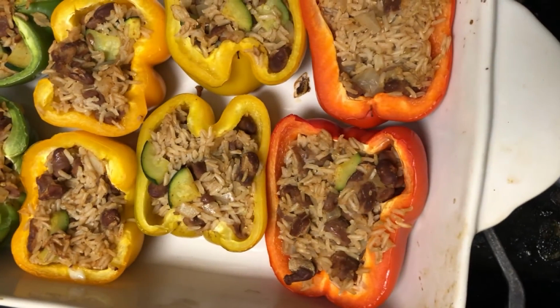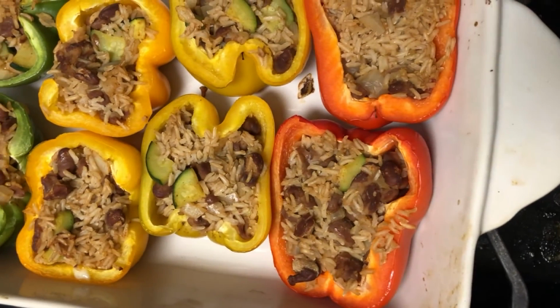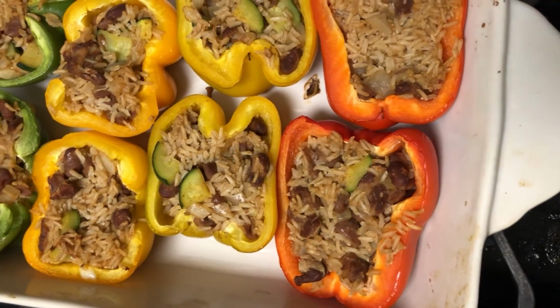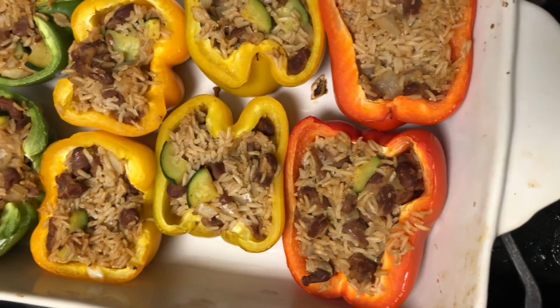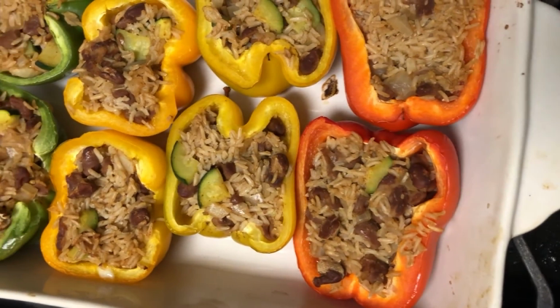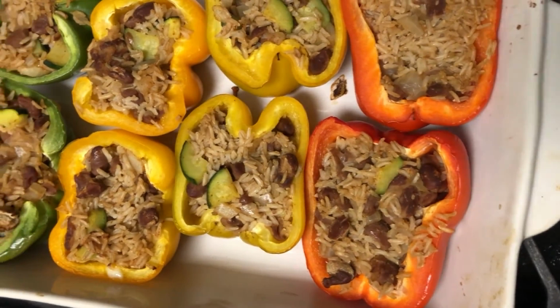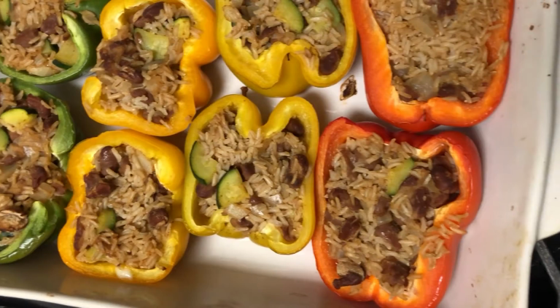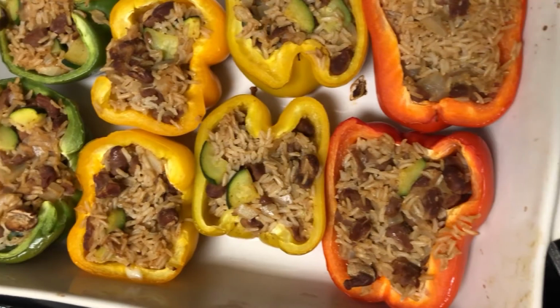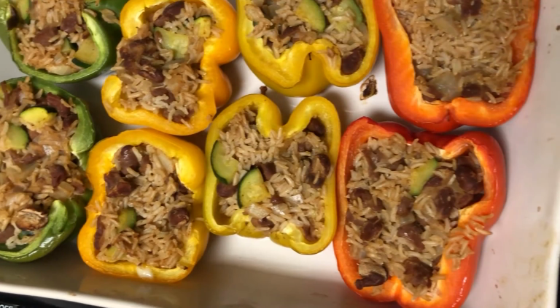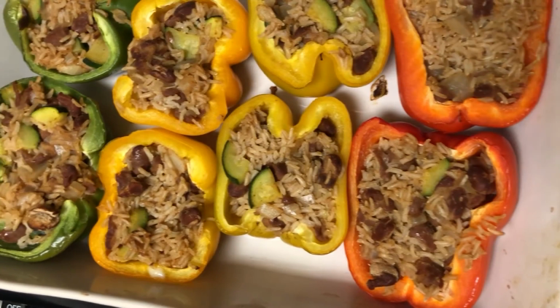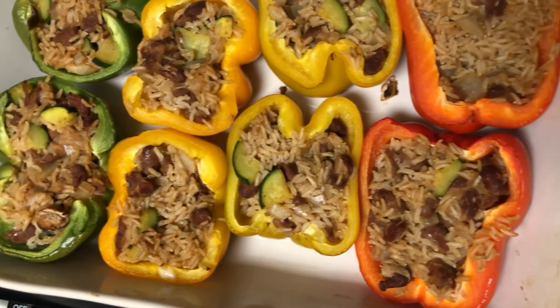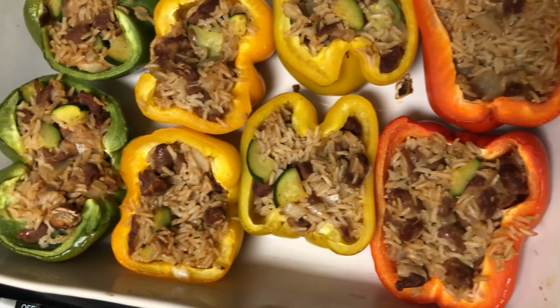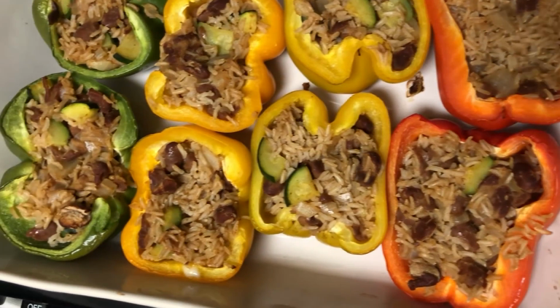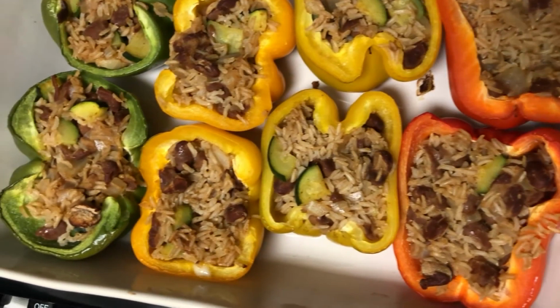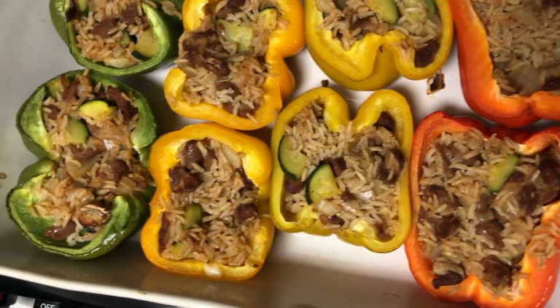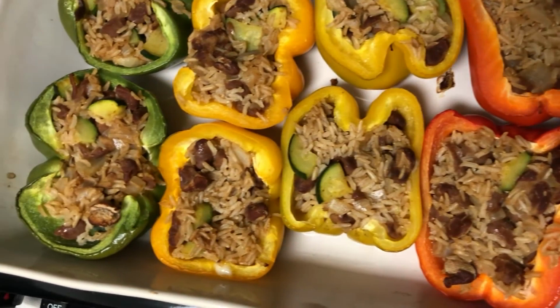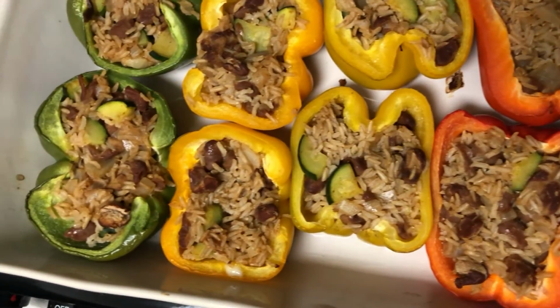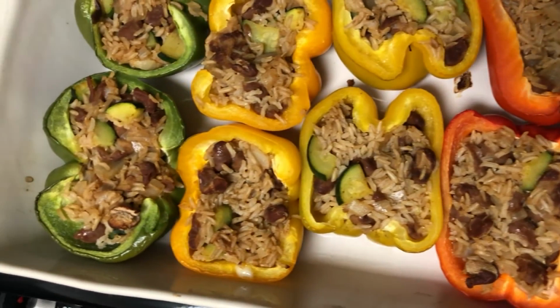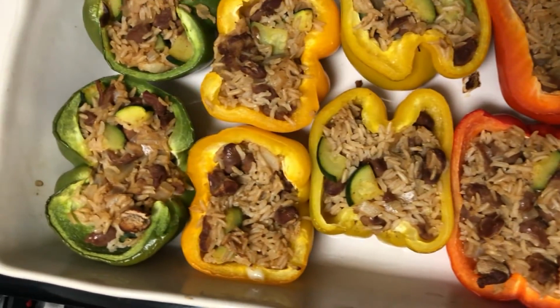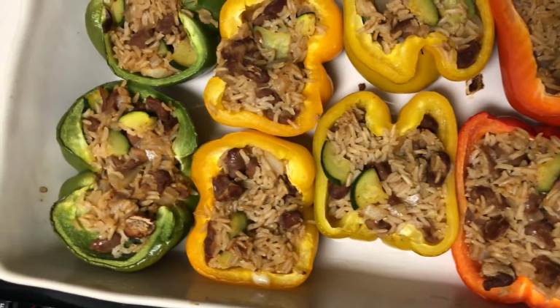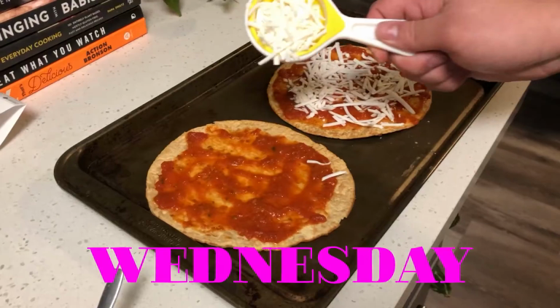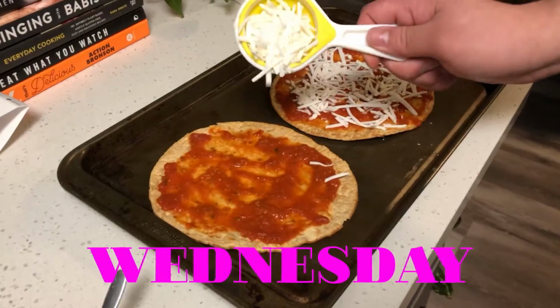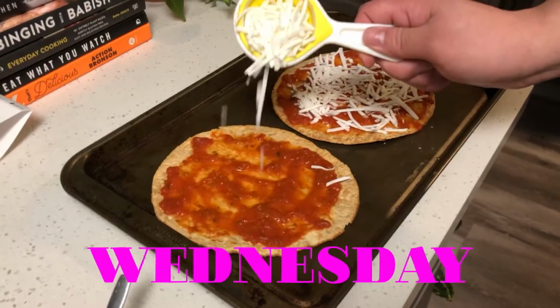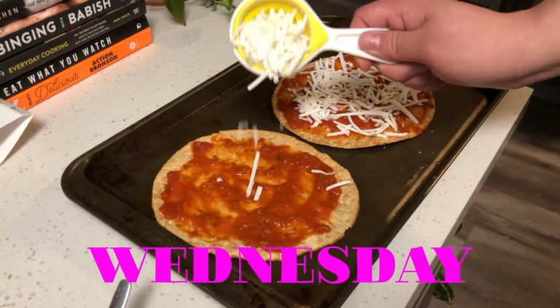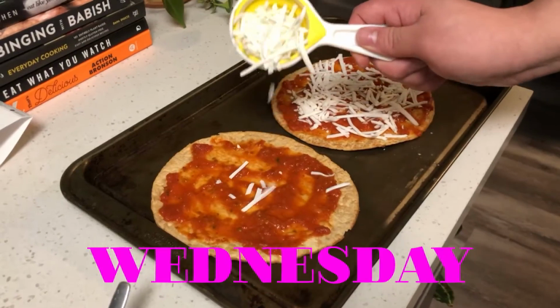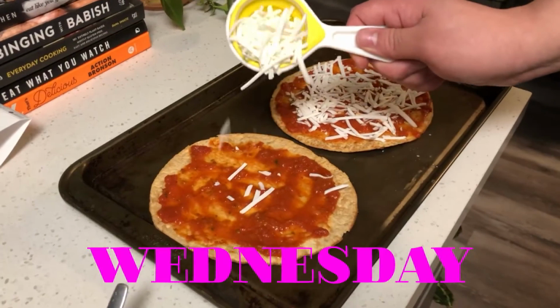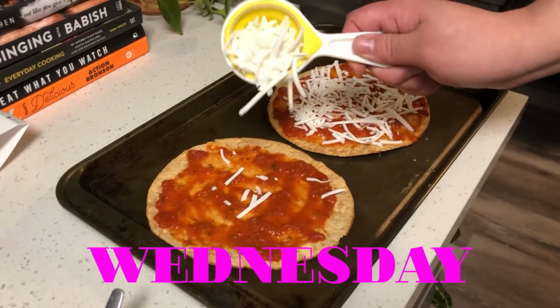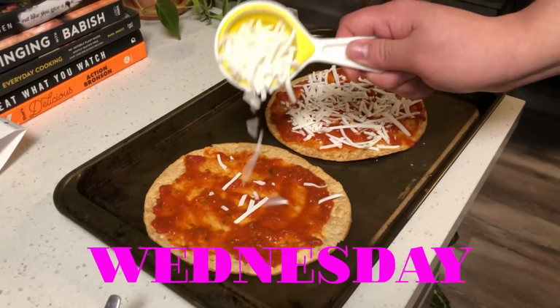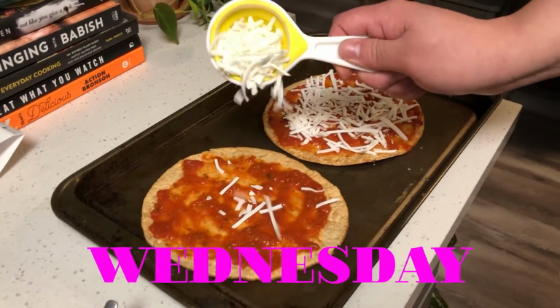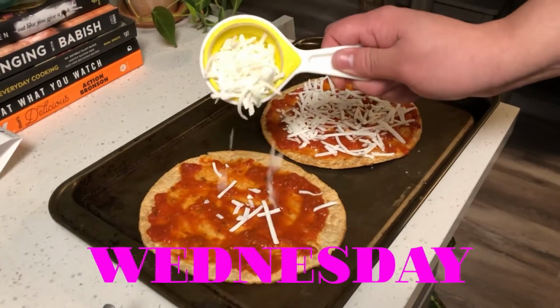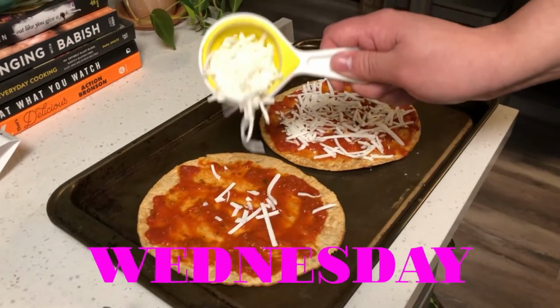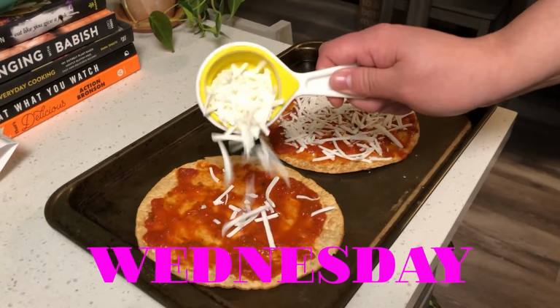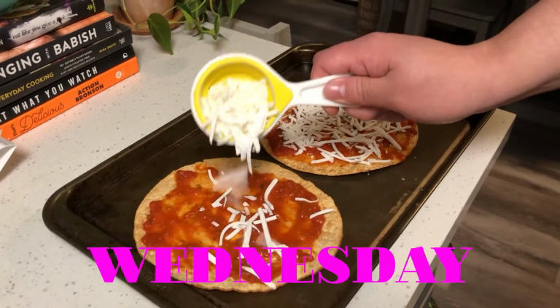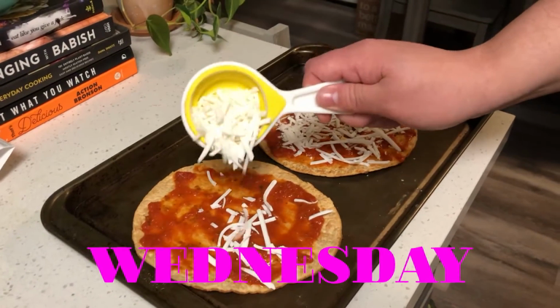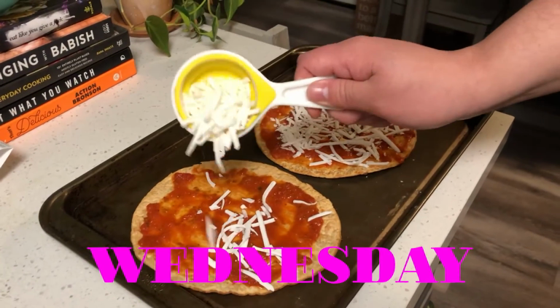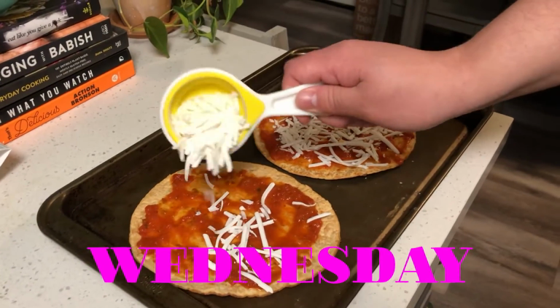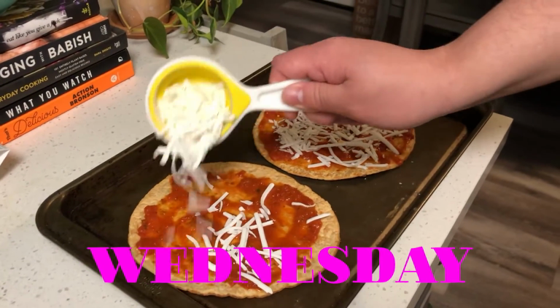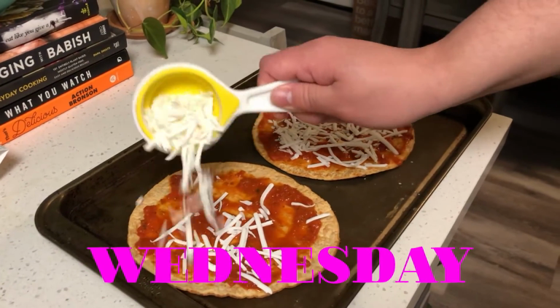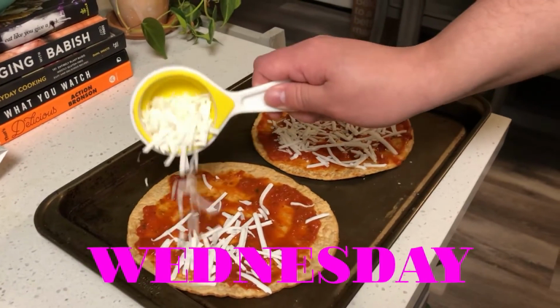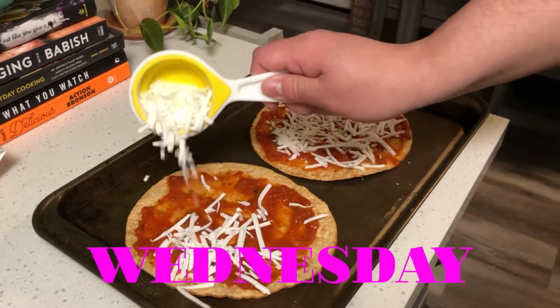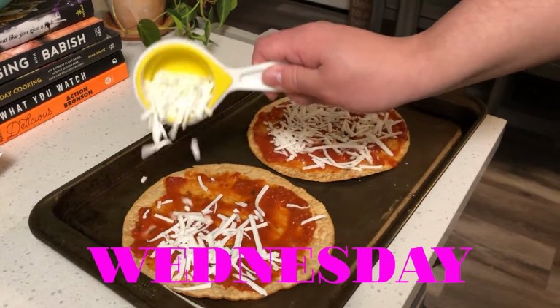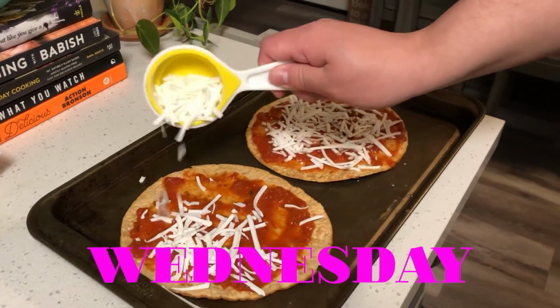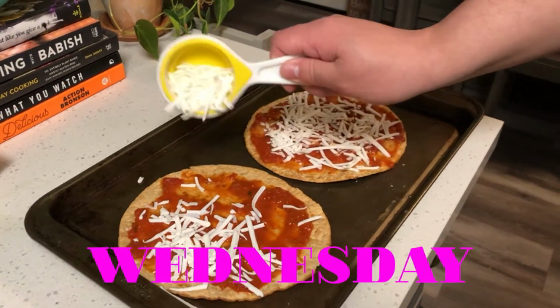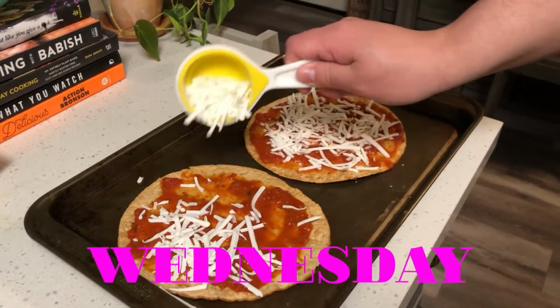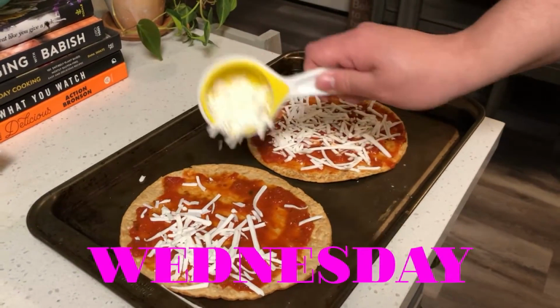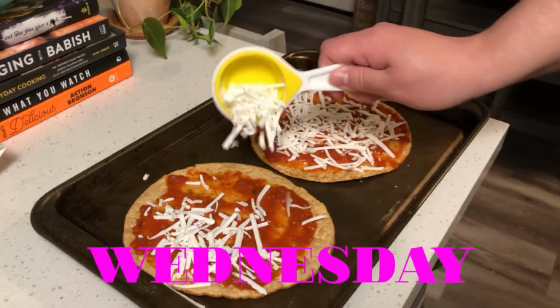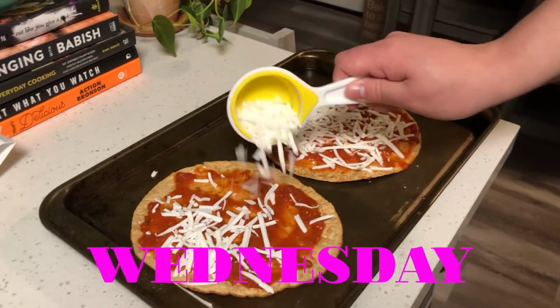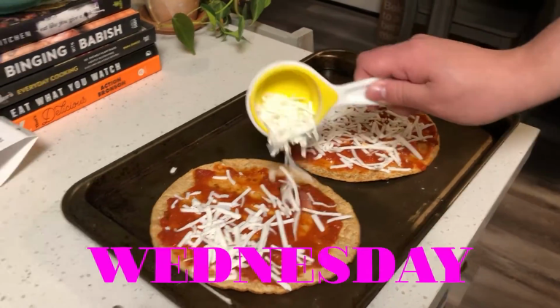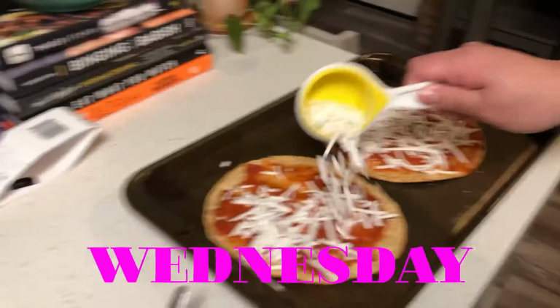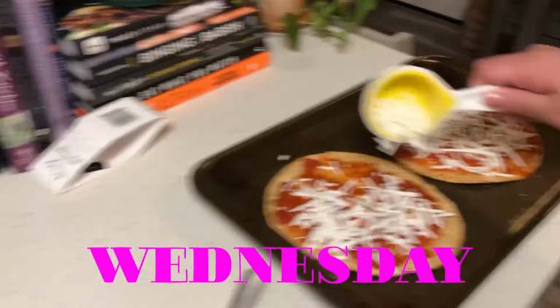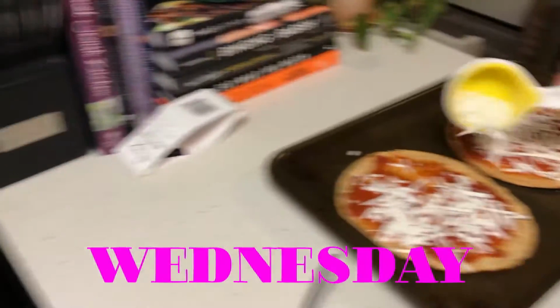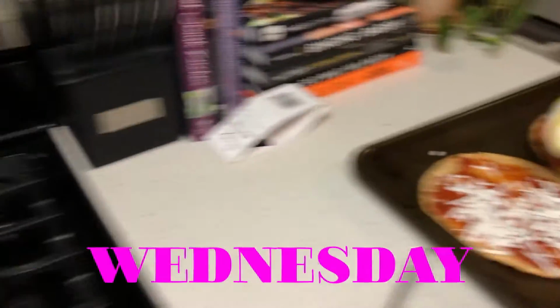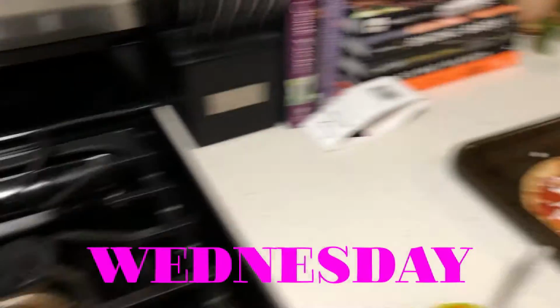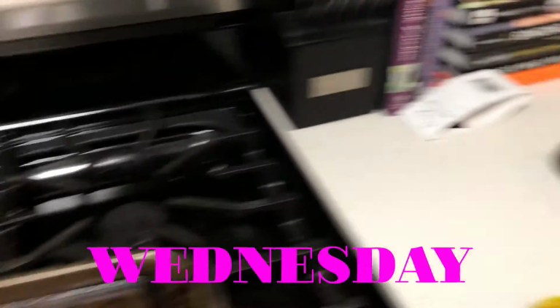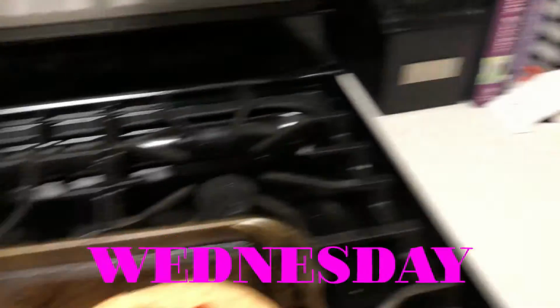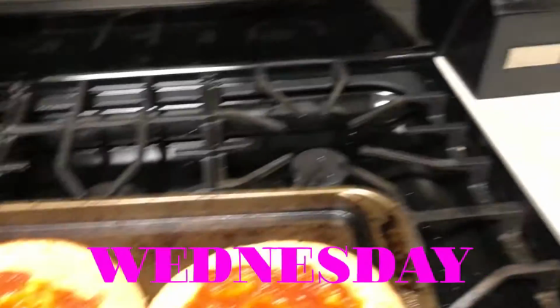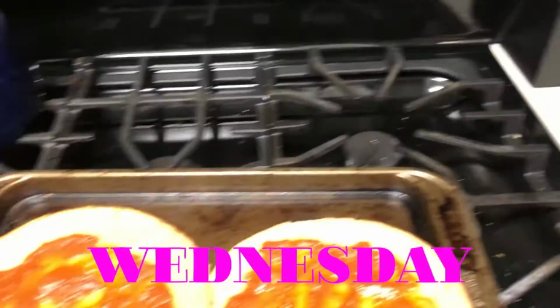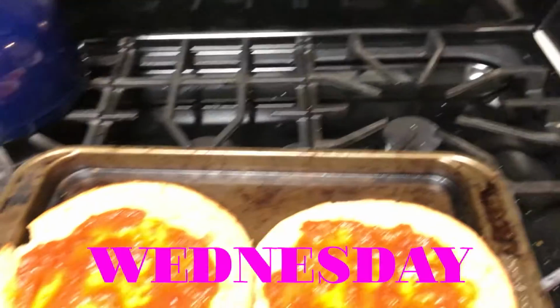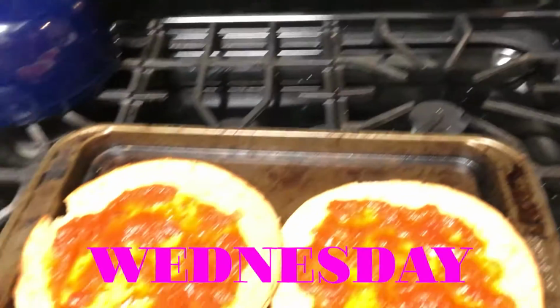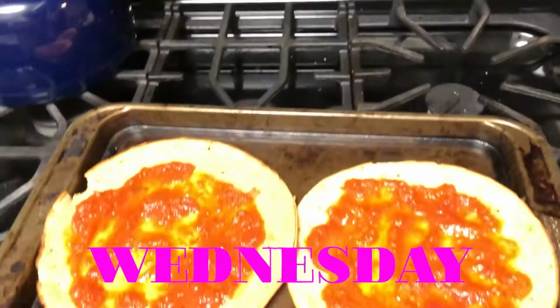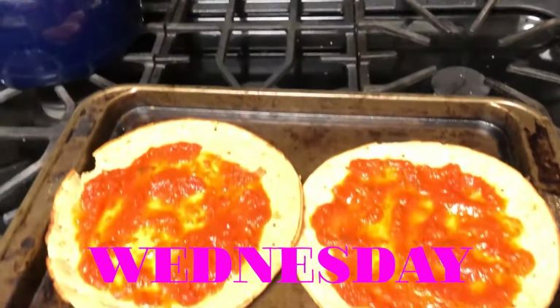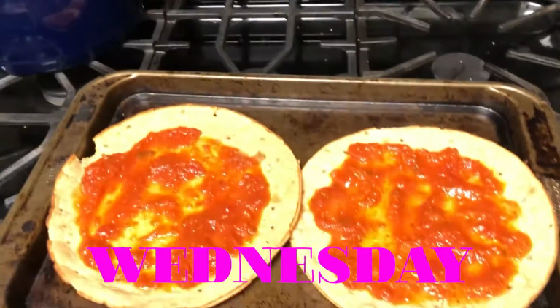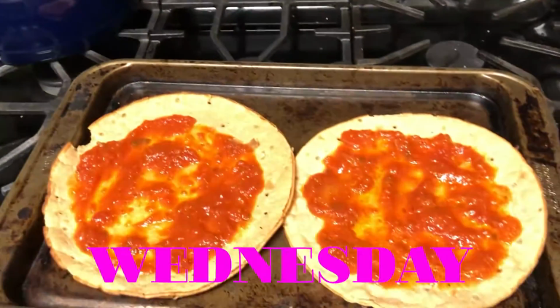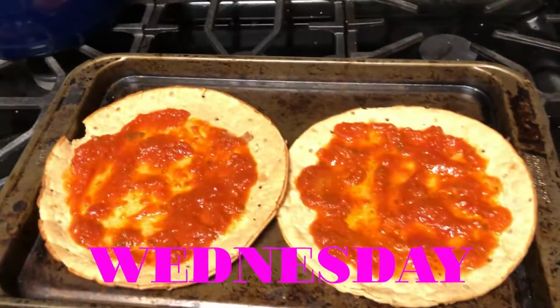Okay, we're making pizzas for dinner — just keeping it simple. Looks good!